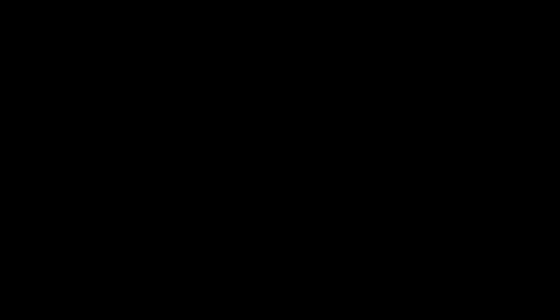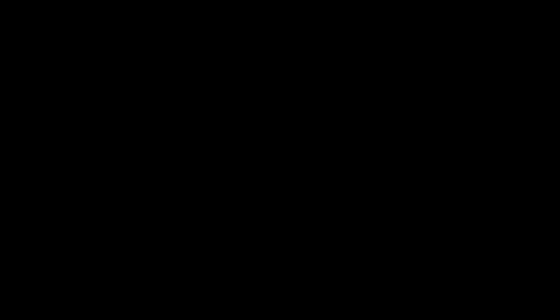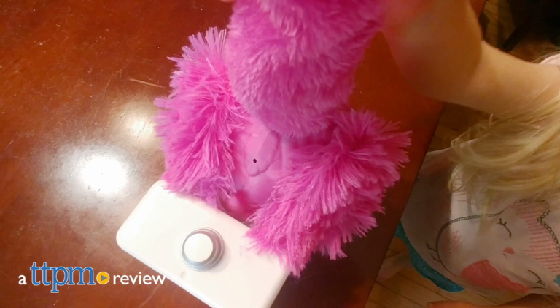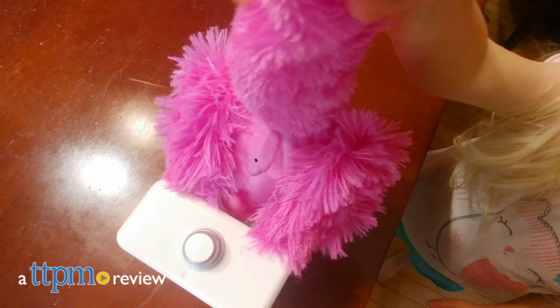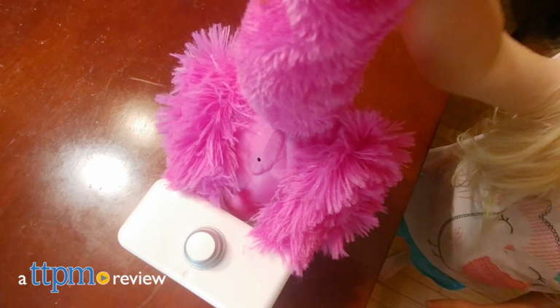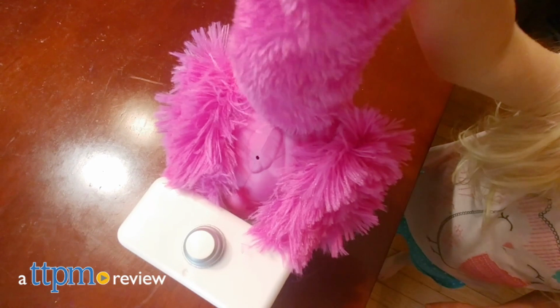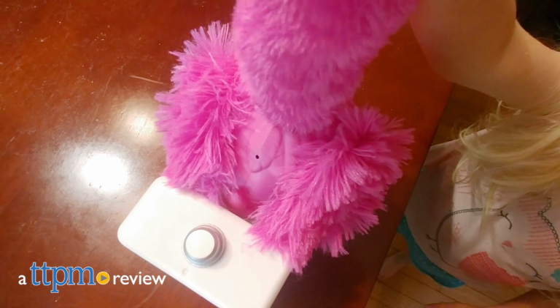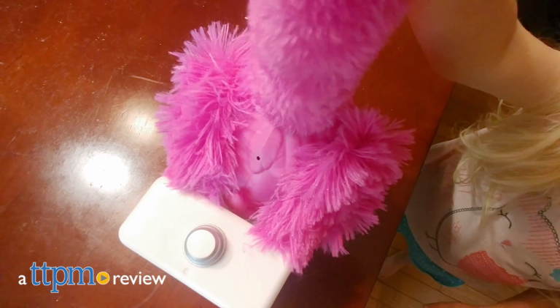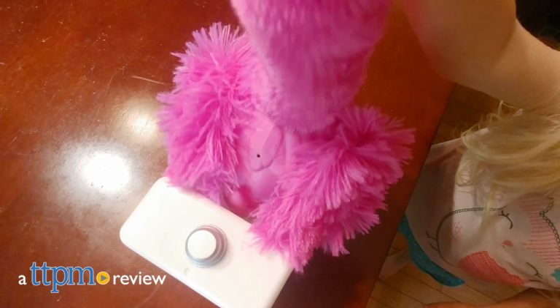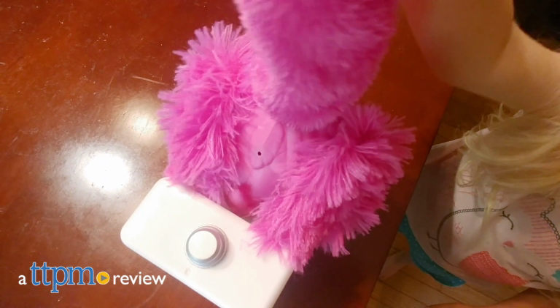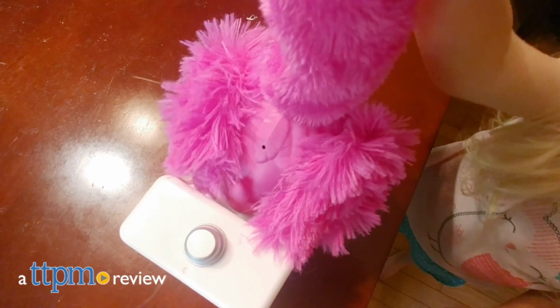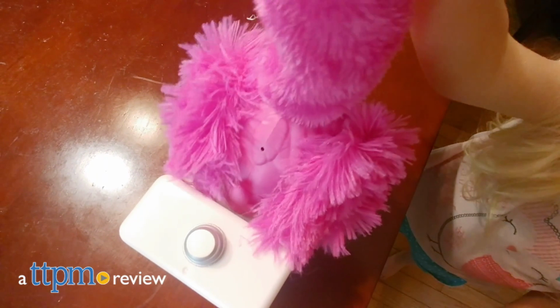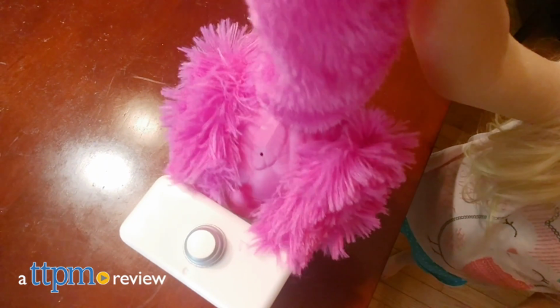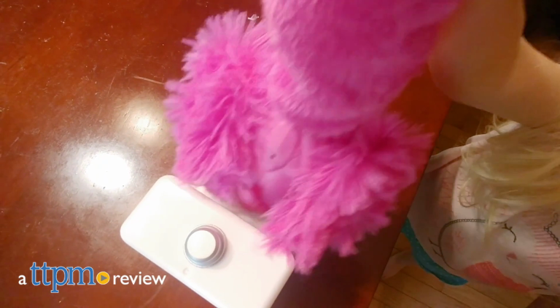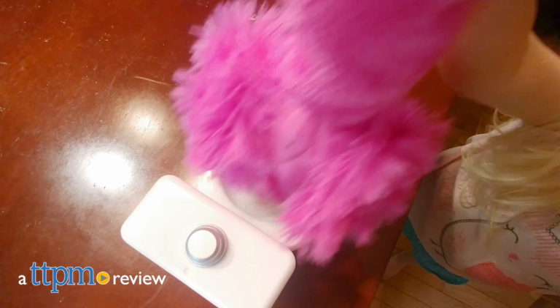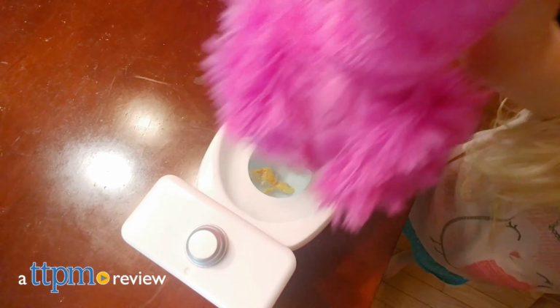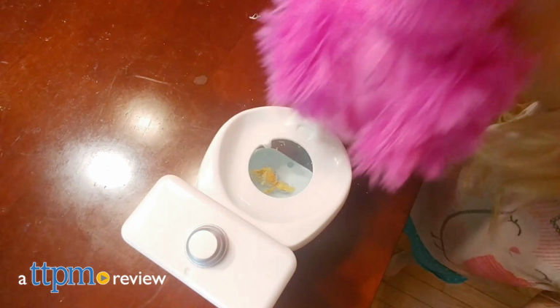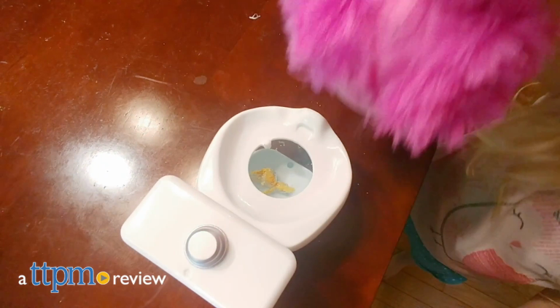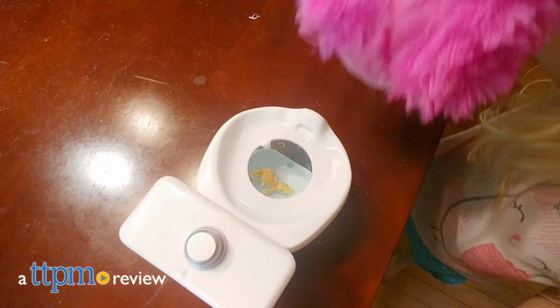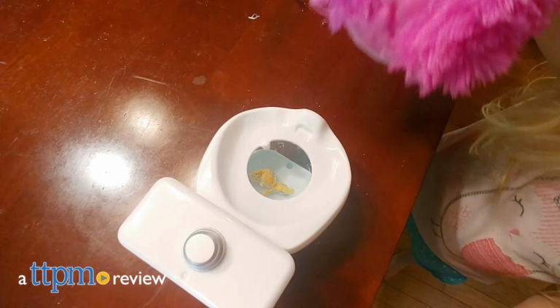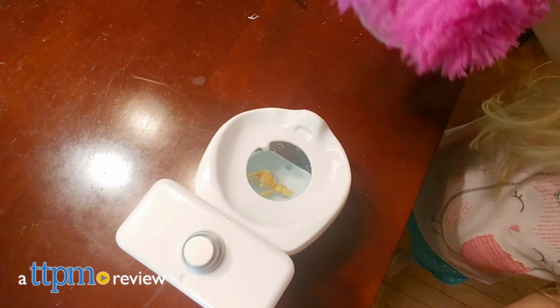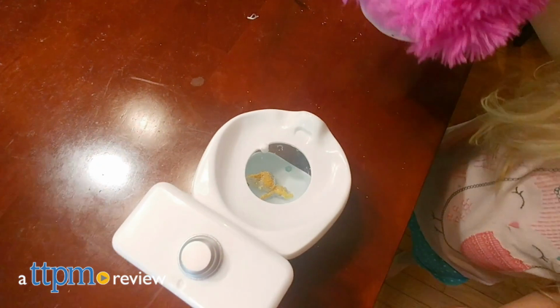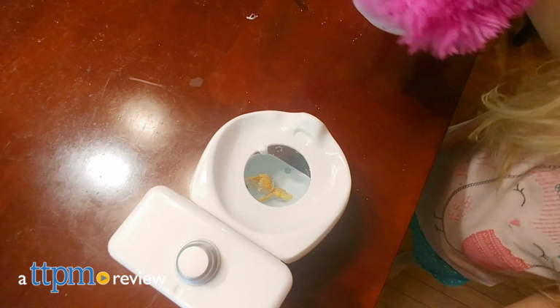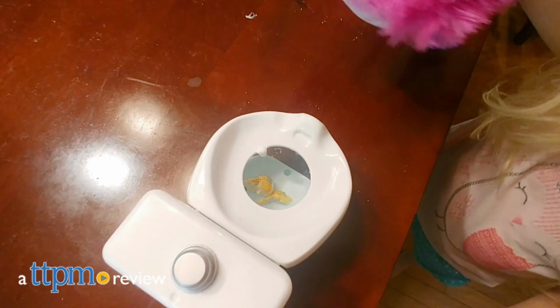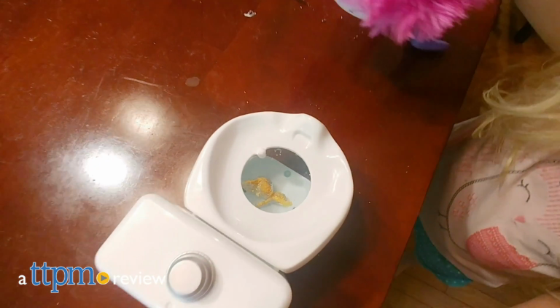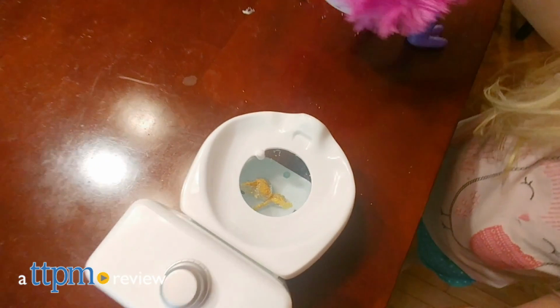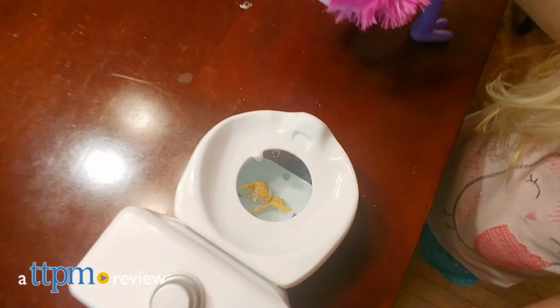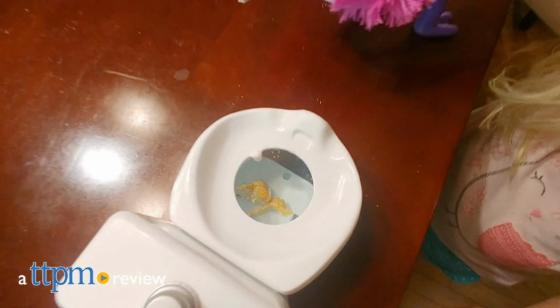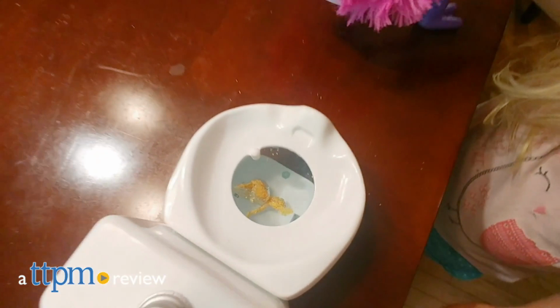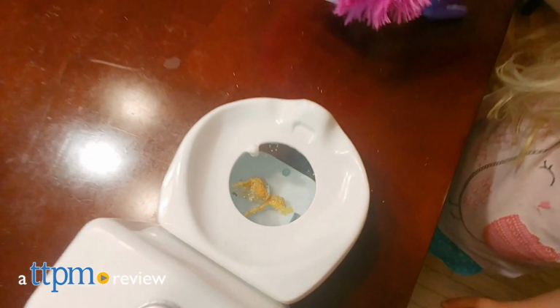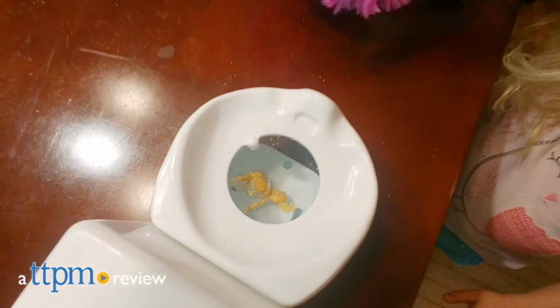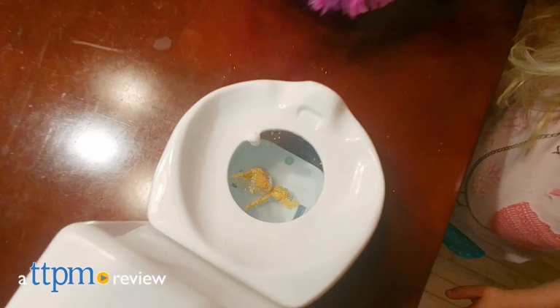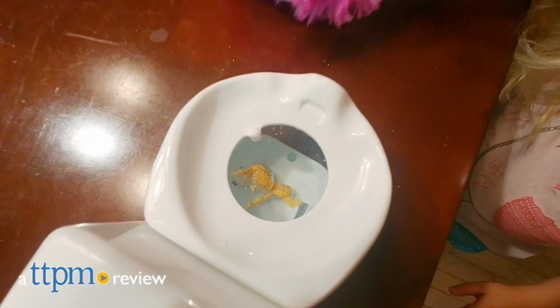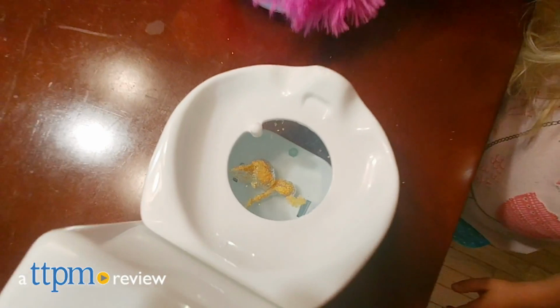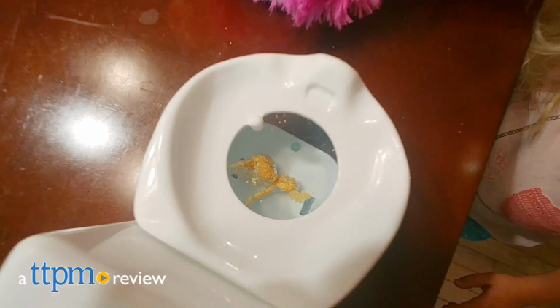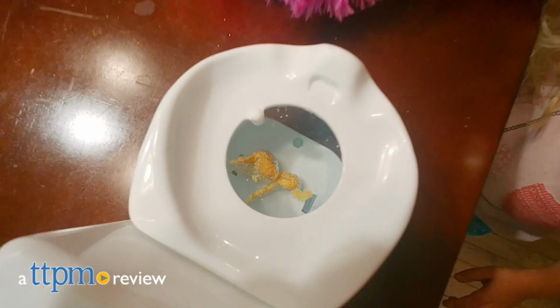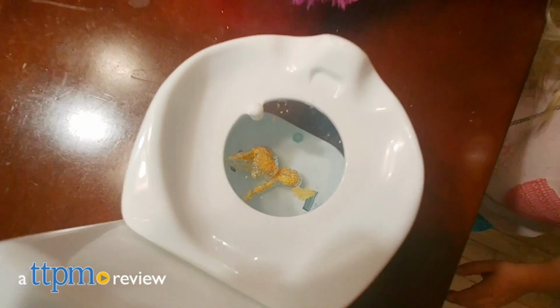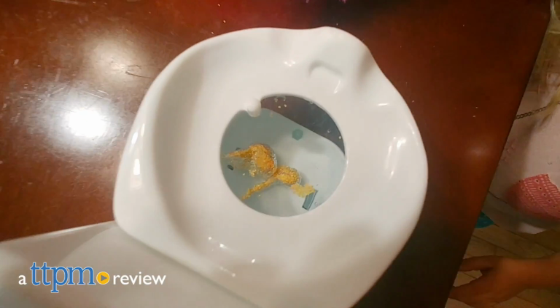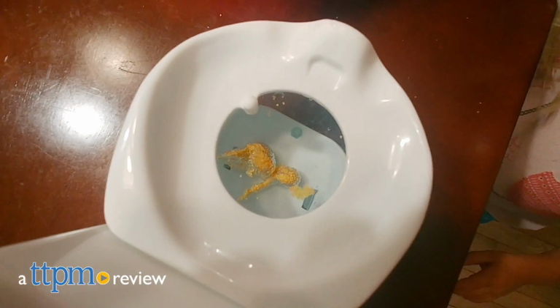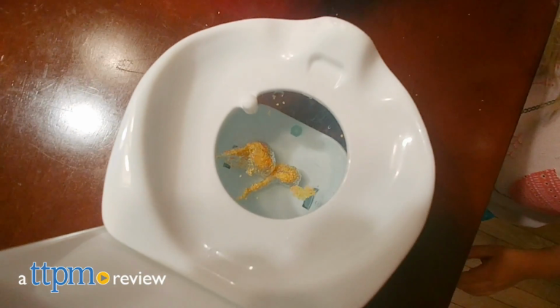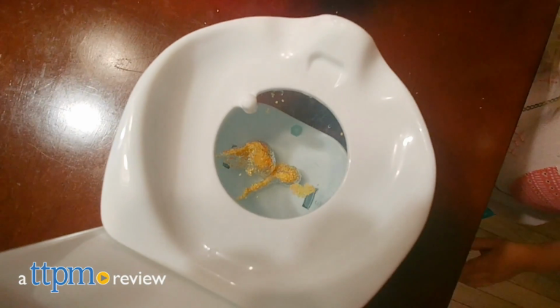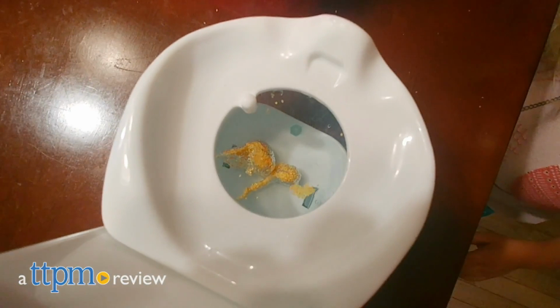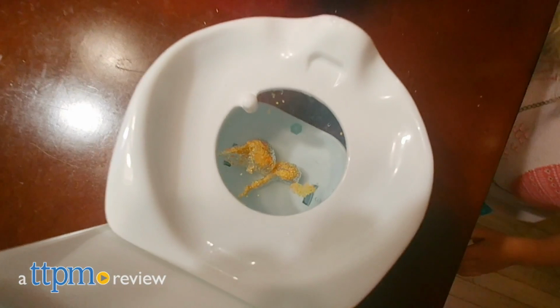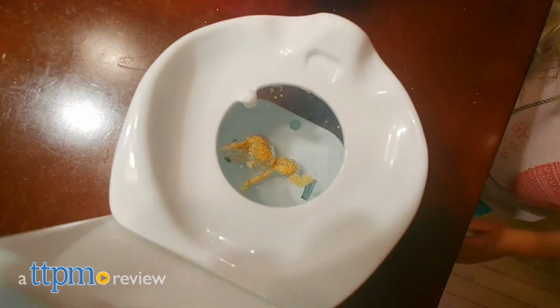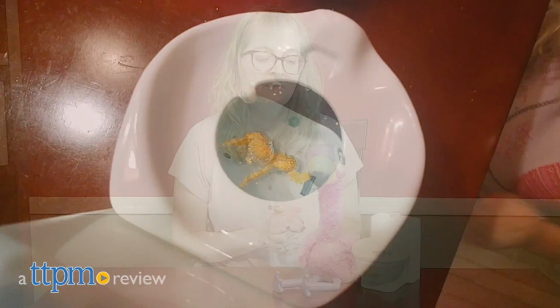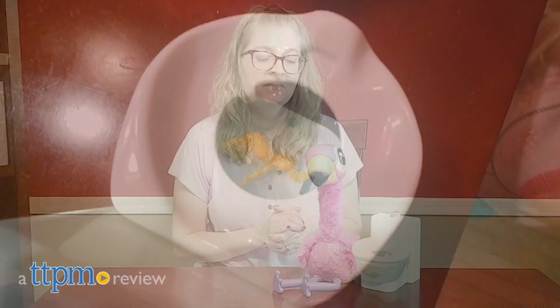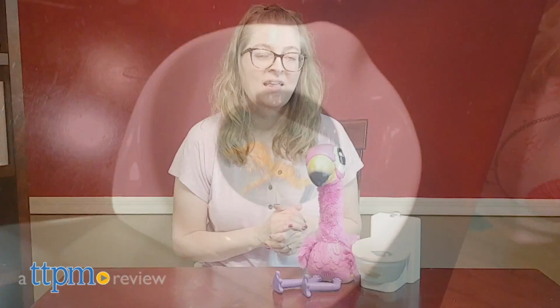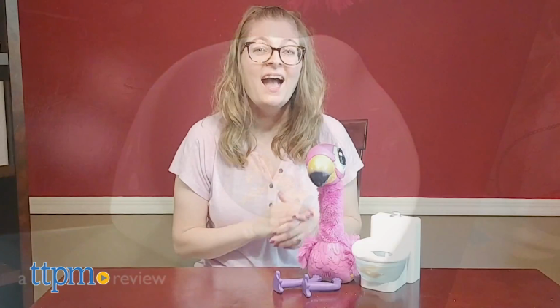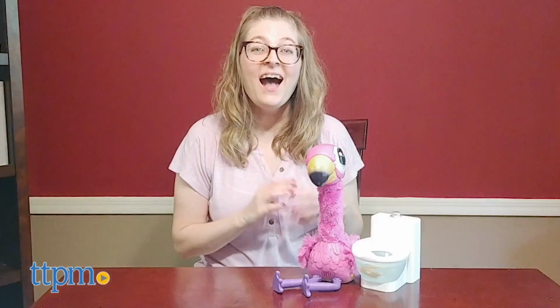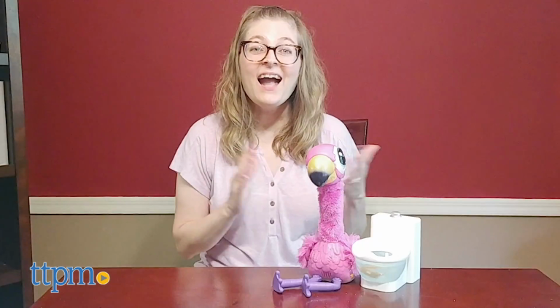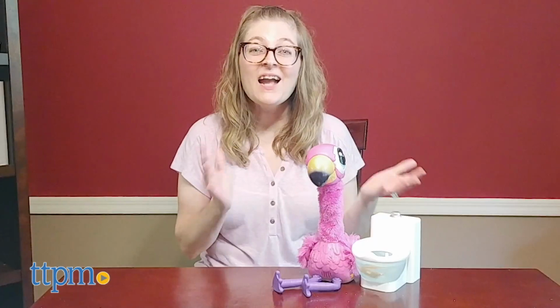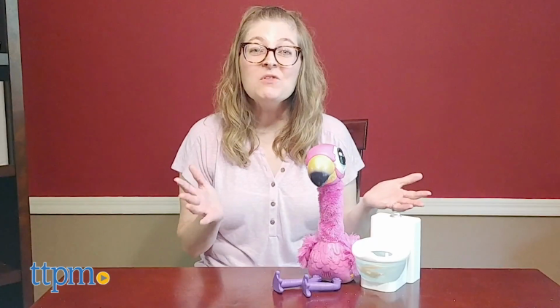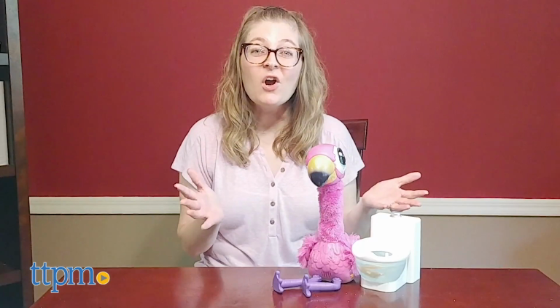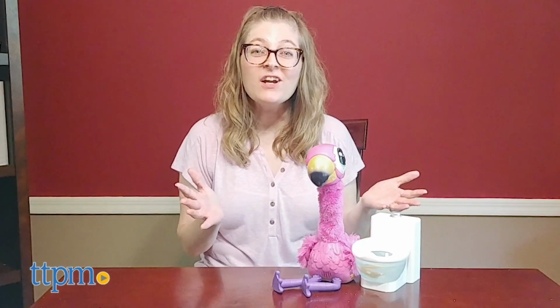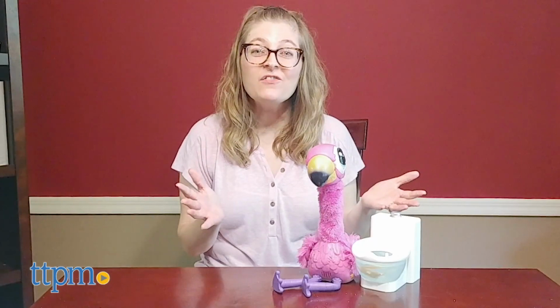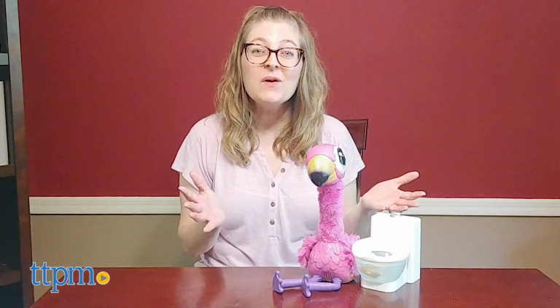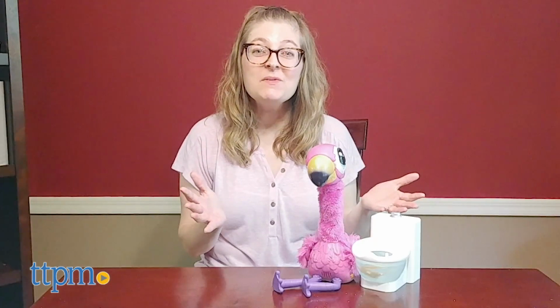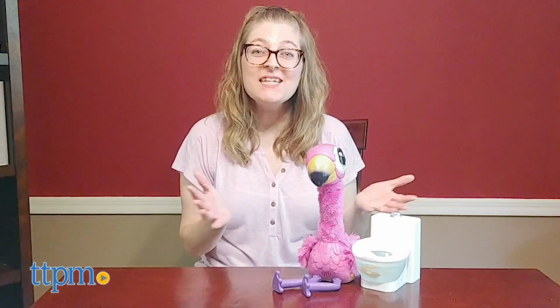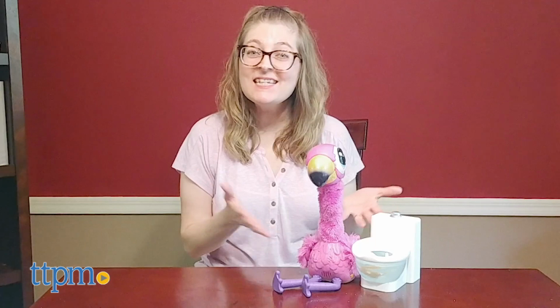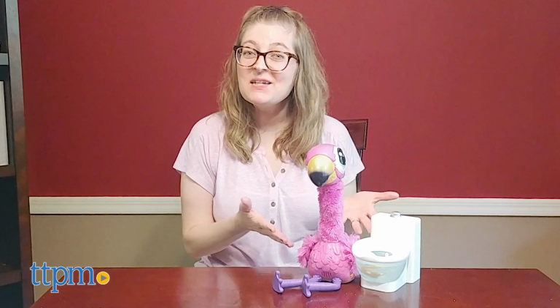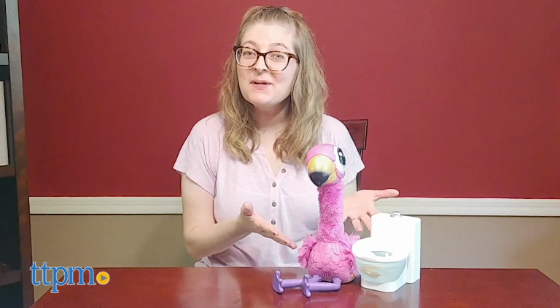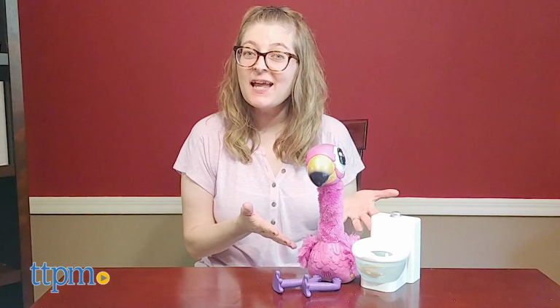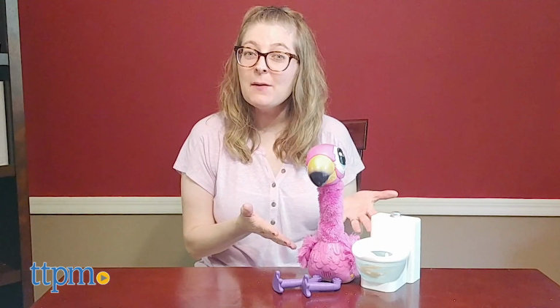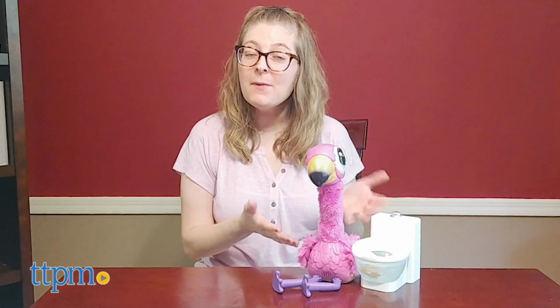When you gotta go, you gotta go, and nobody knows that better than this flamingo. Hi, I'm Lori from TTPM.